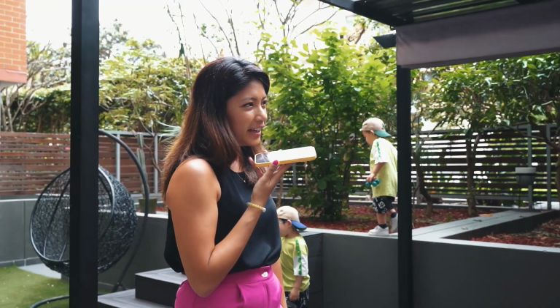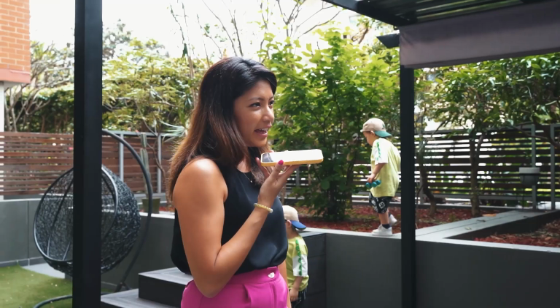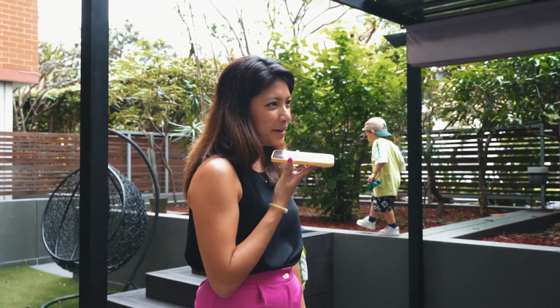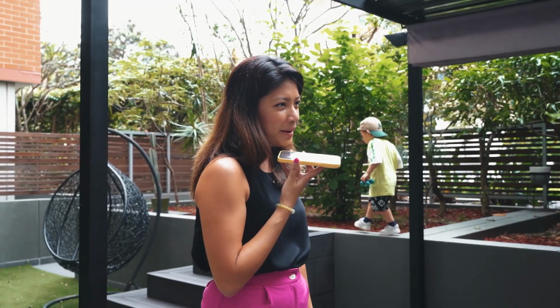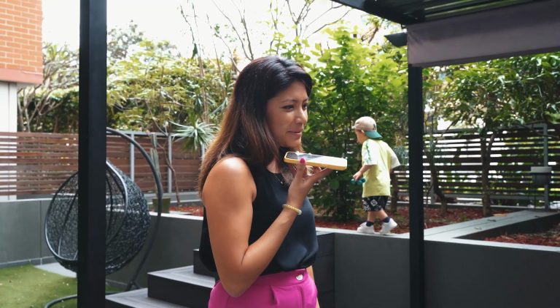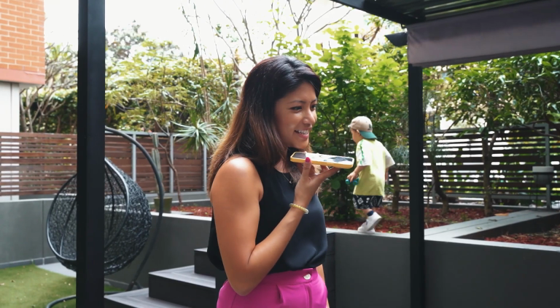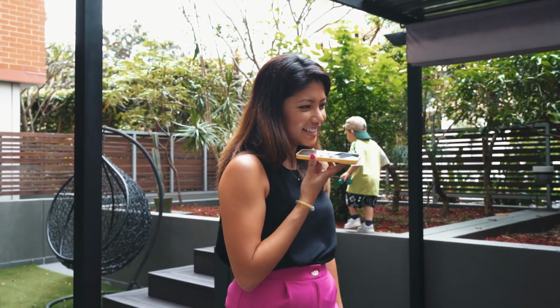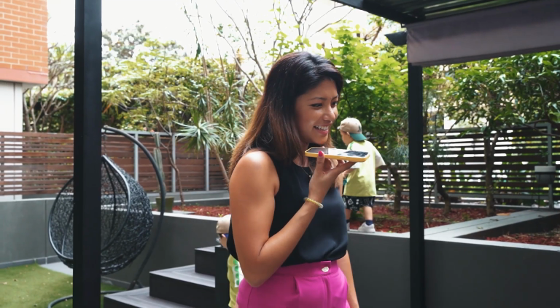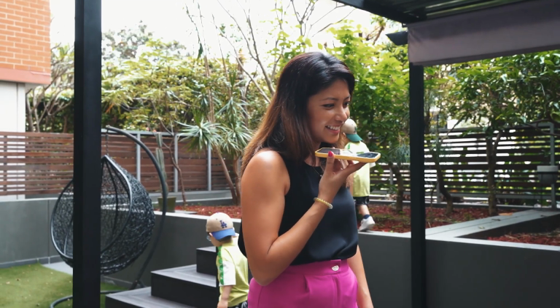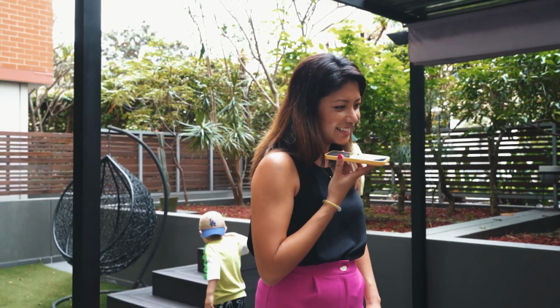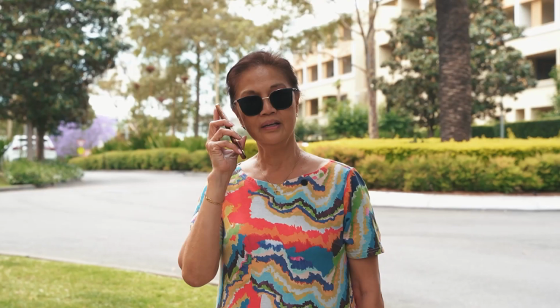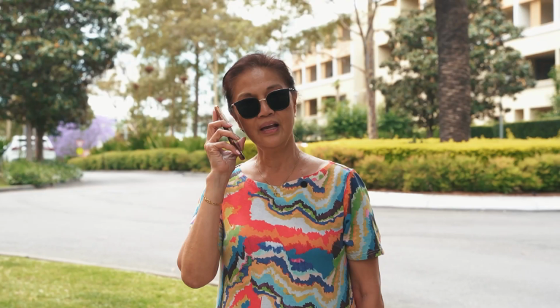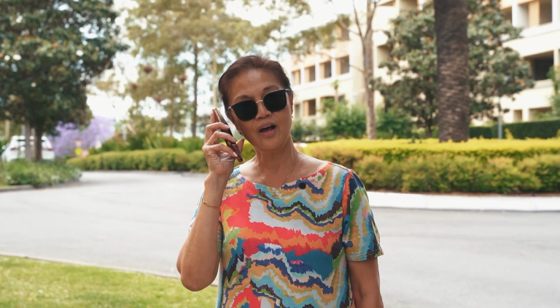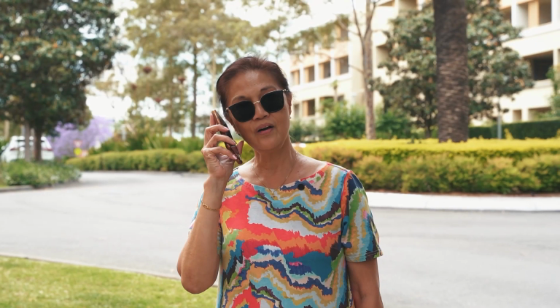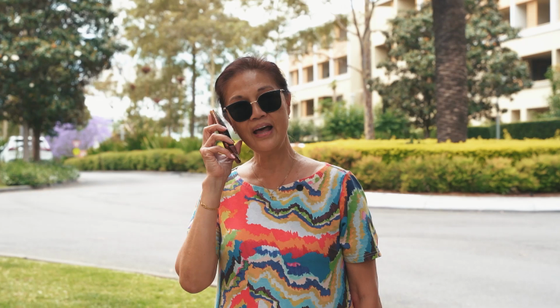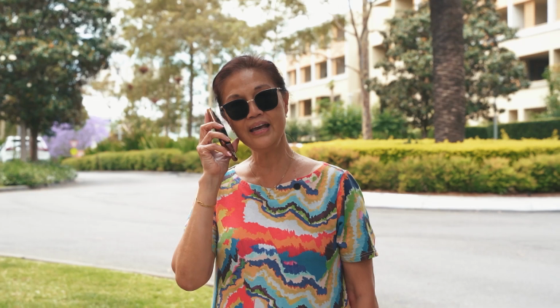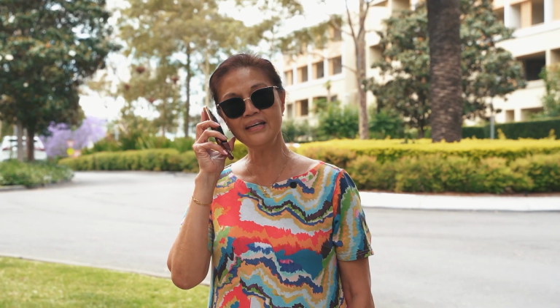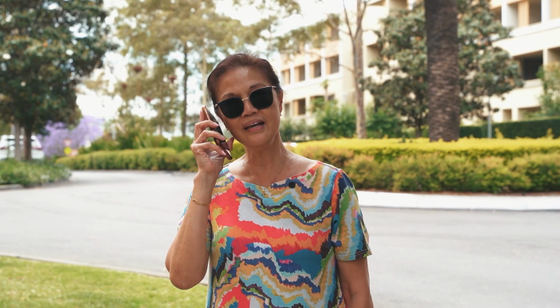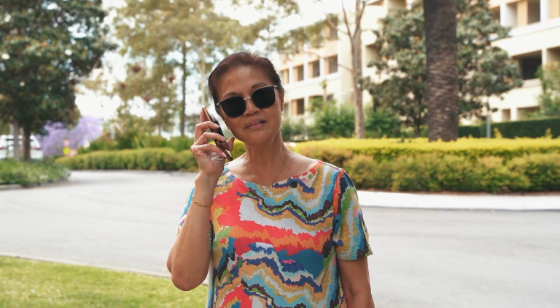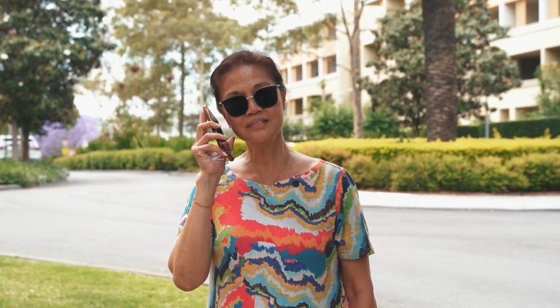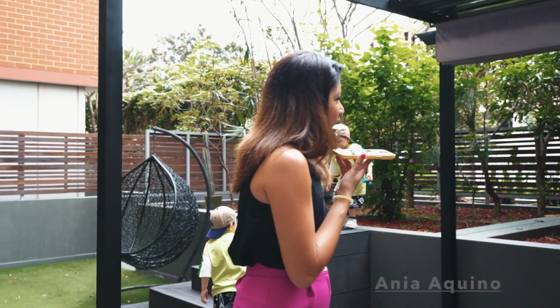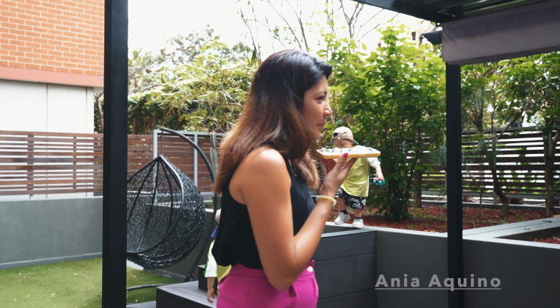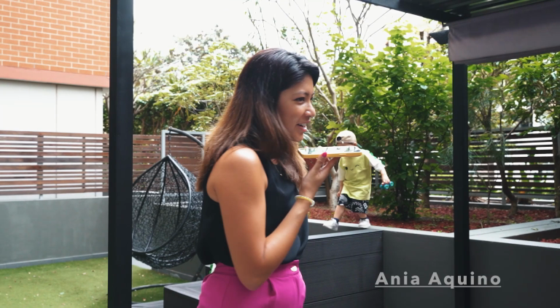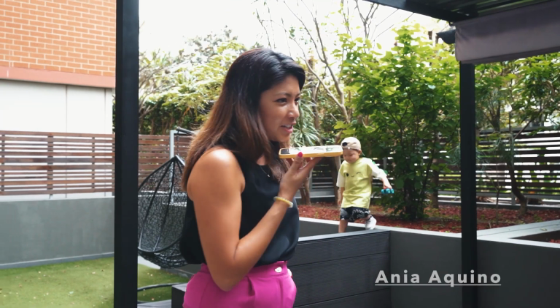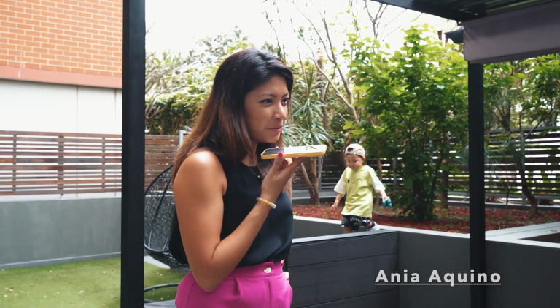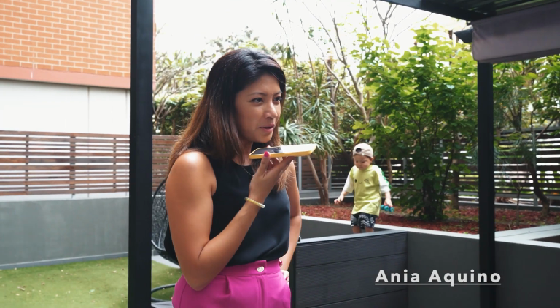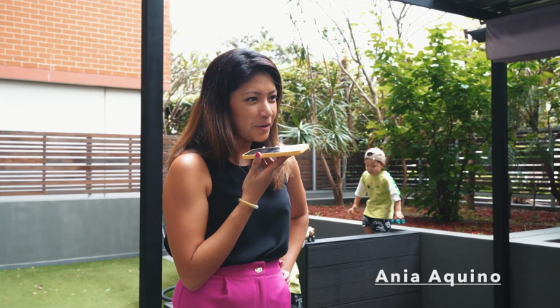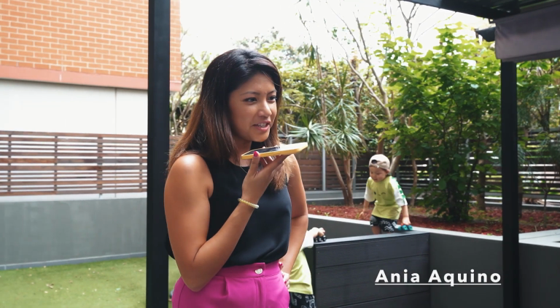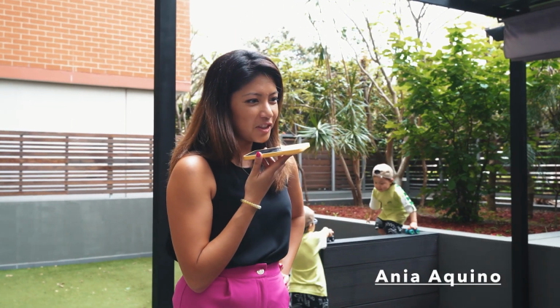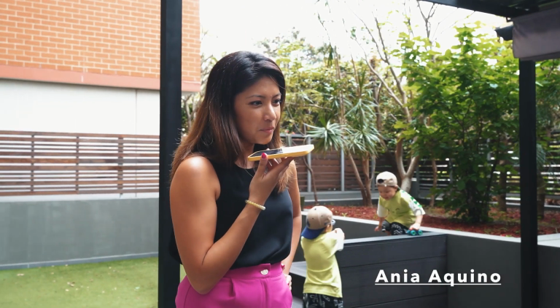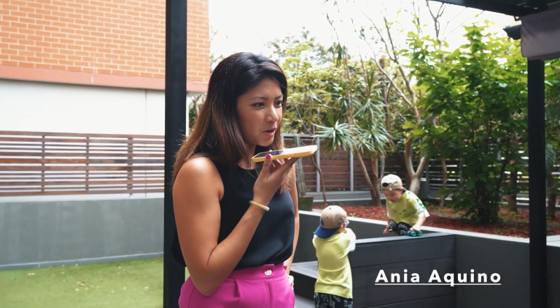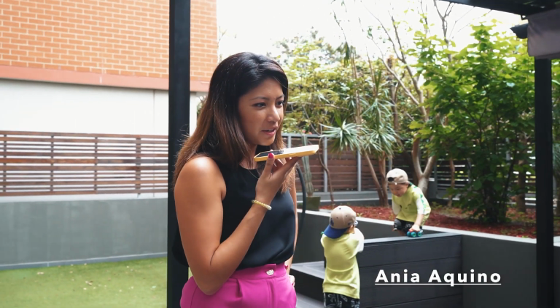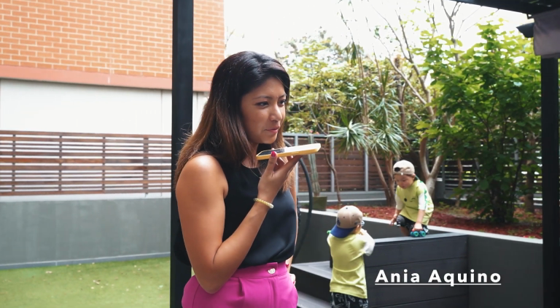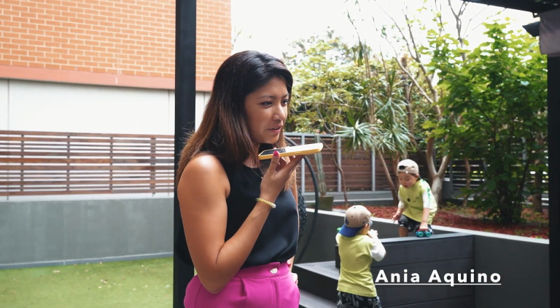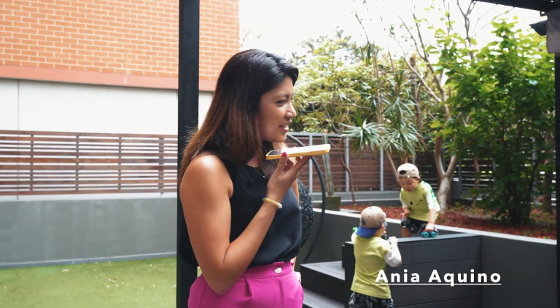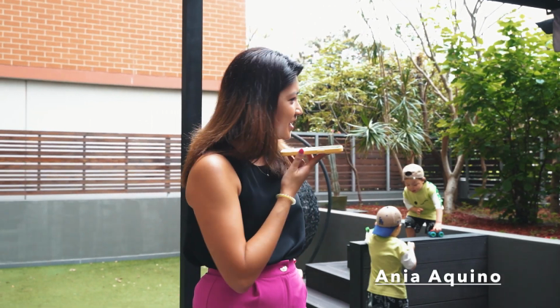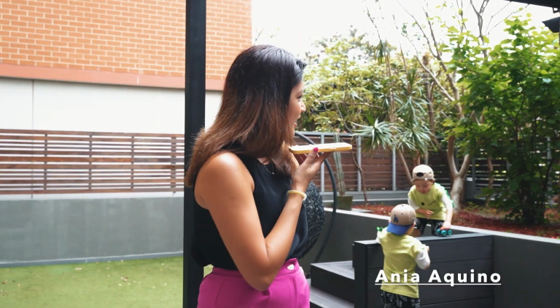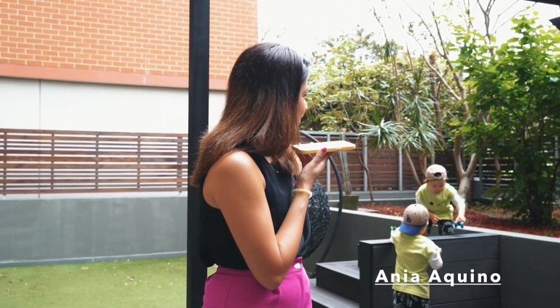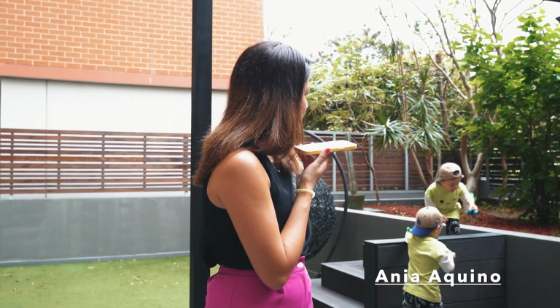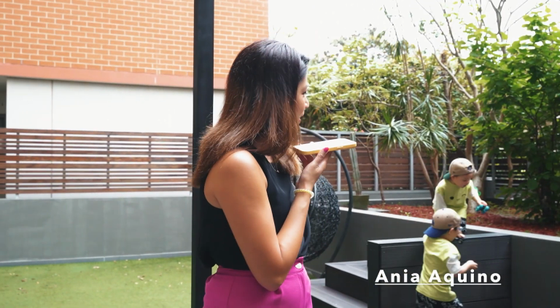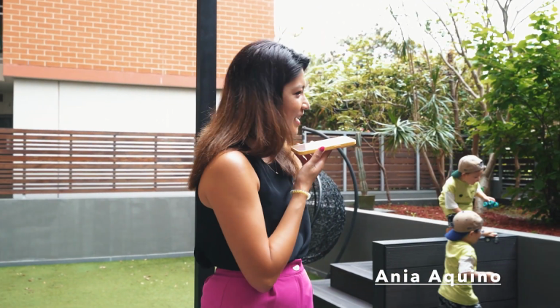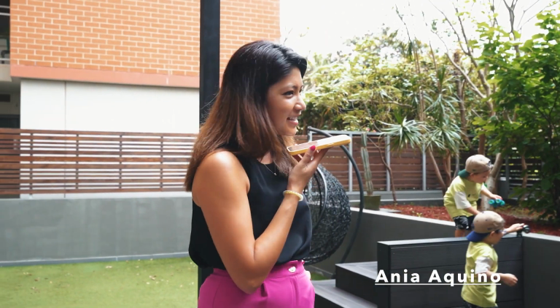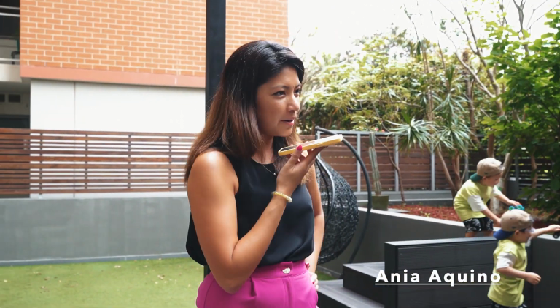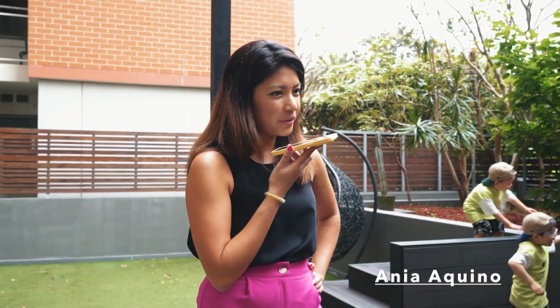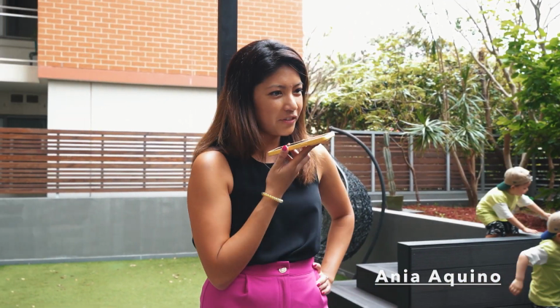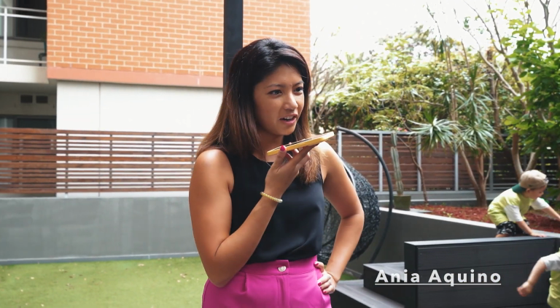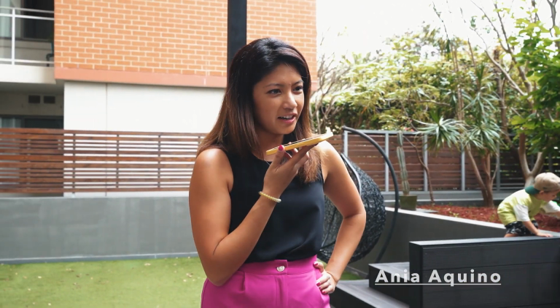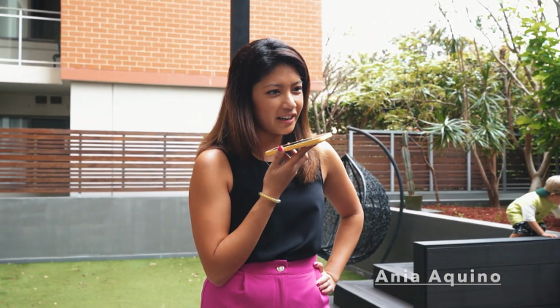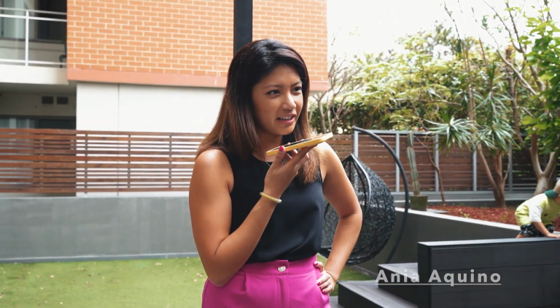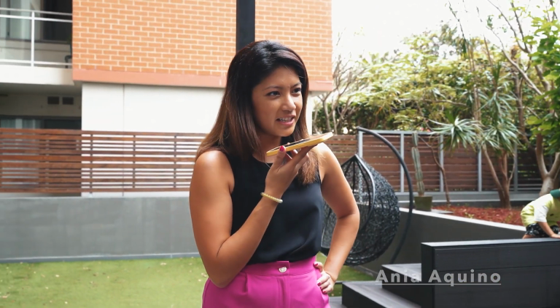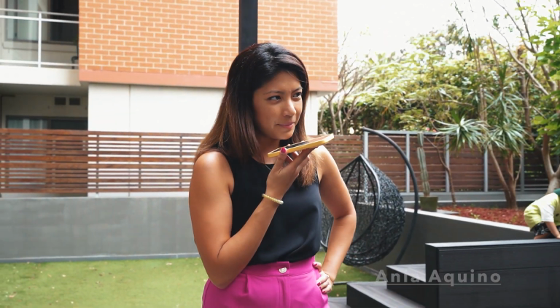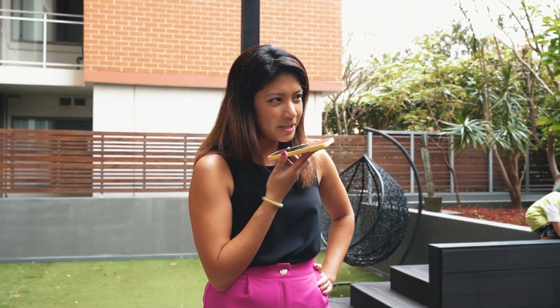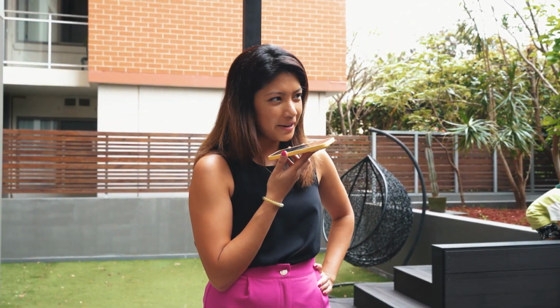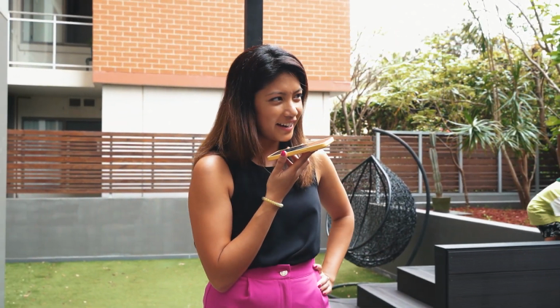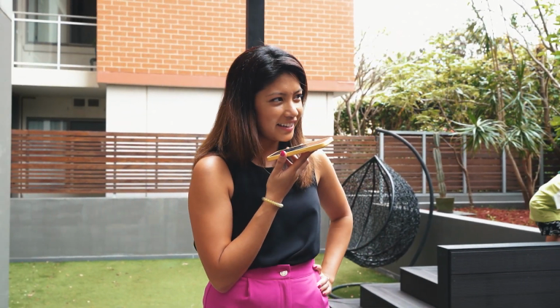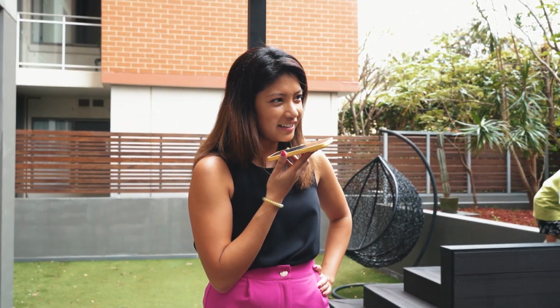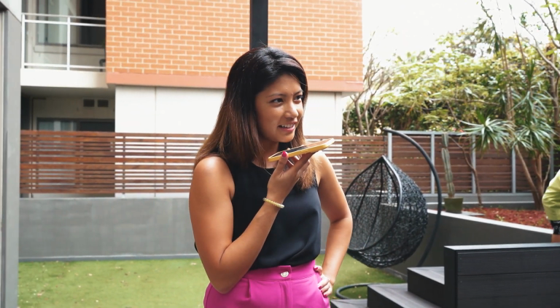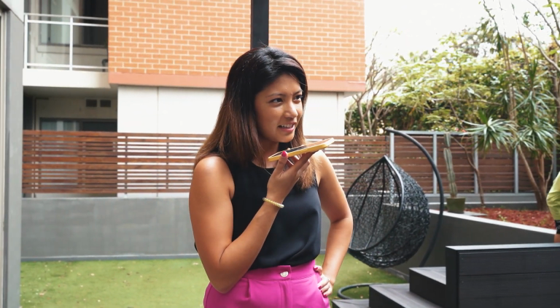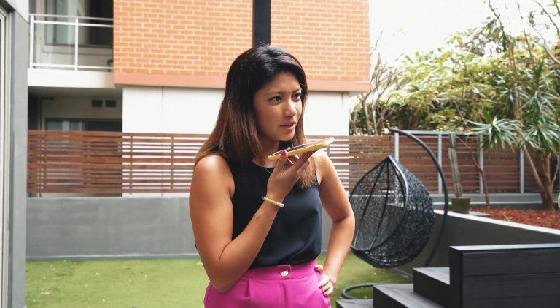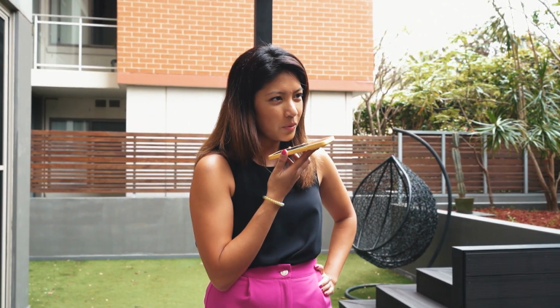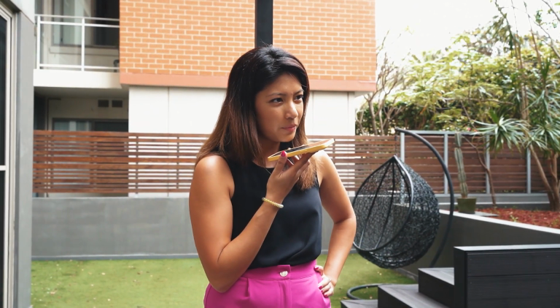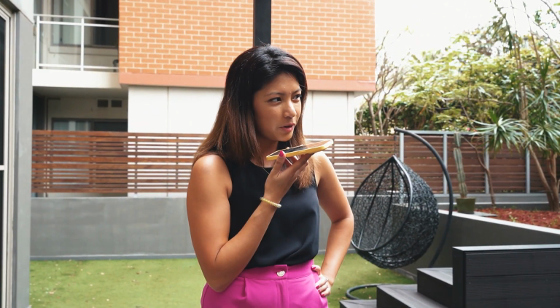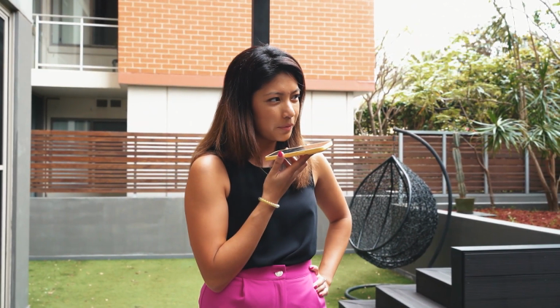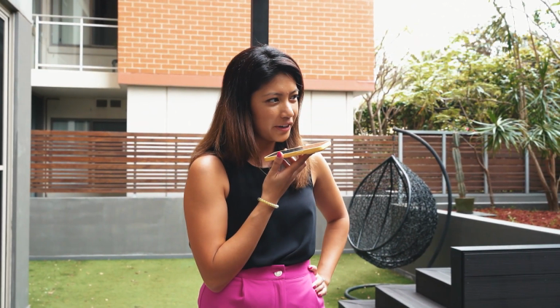Hey mum, it's Anya. I'm actually with the boys at the moment. We're visiting this place that we've got coming to market. It's in Wentworth Point.